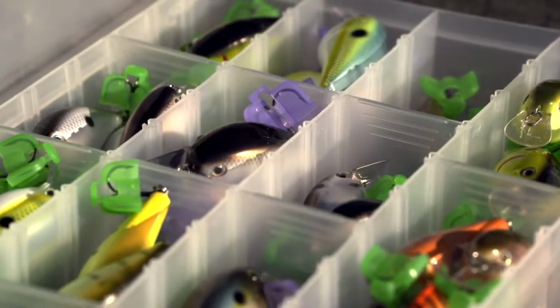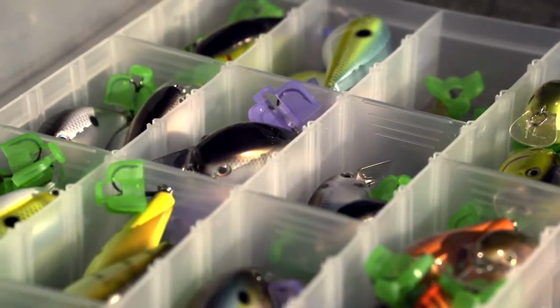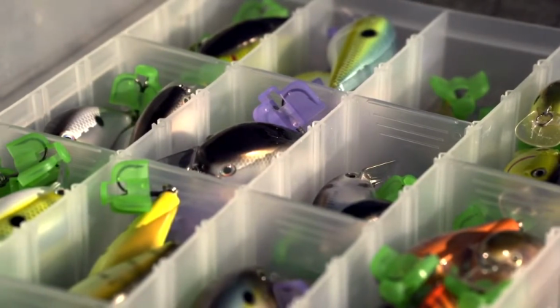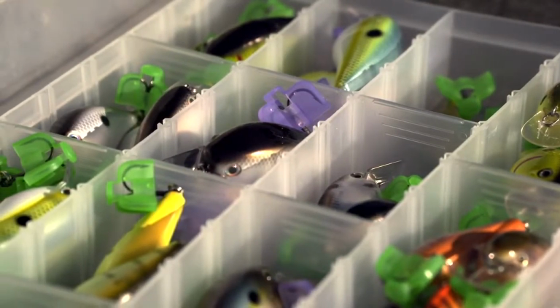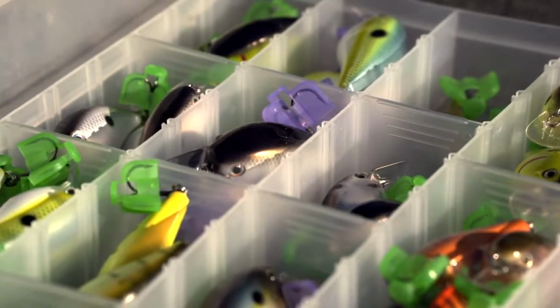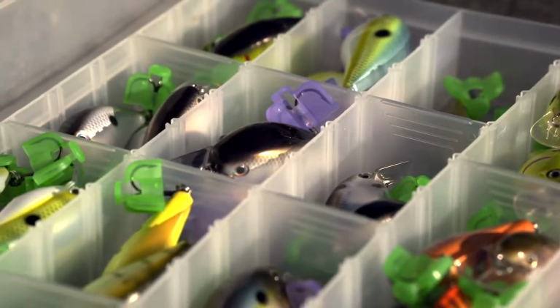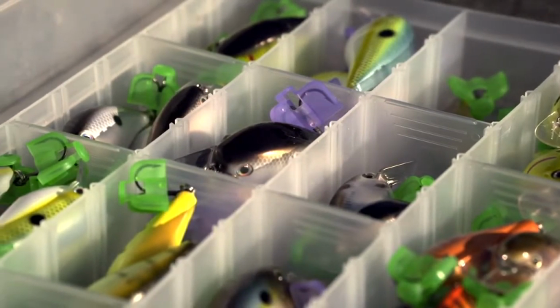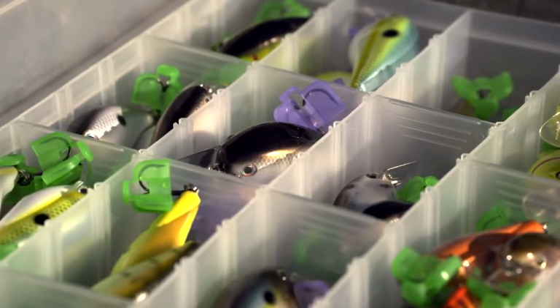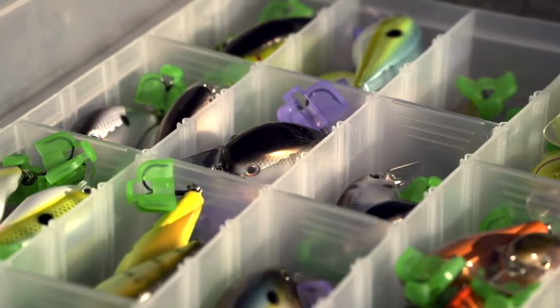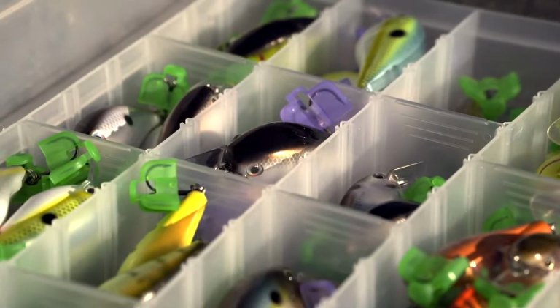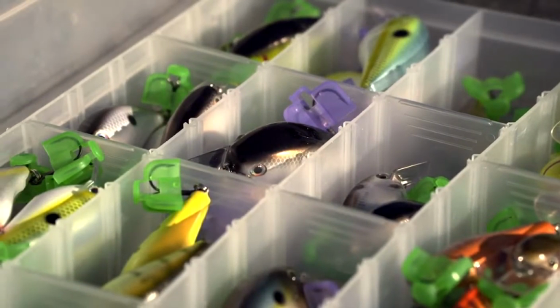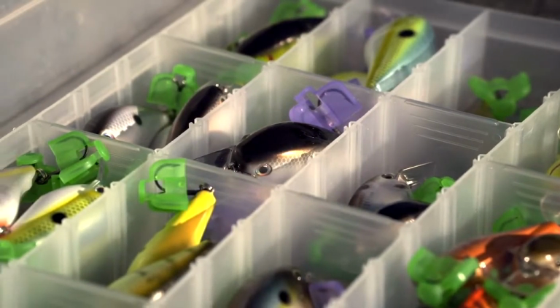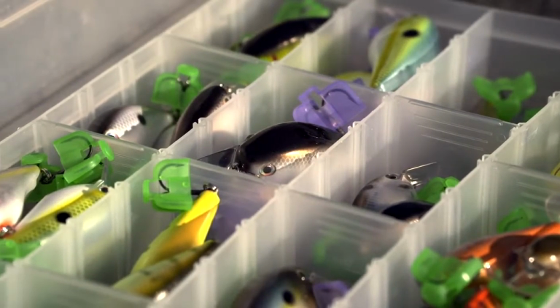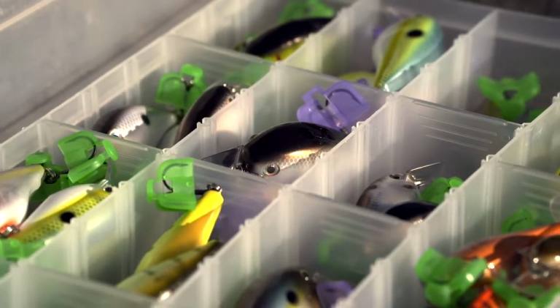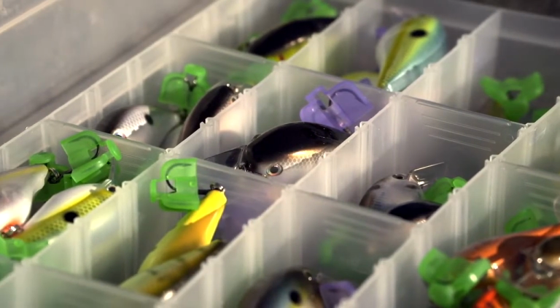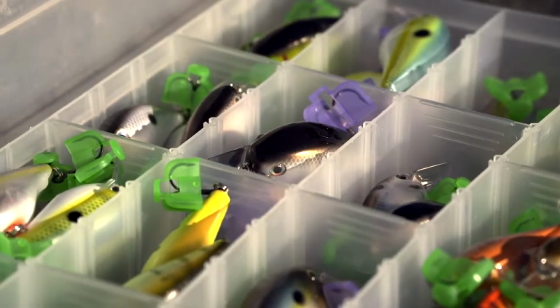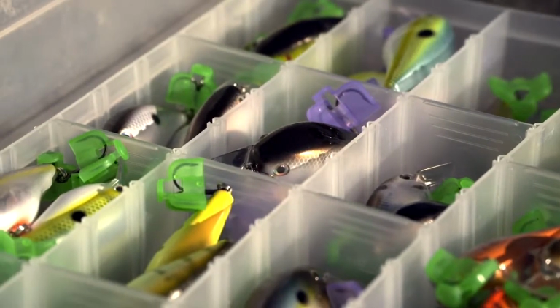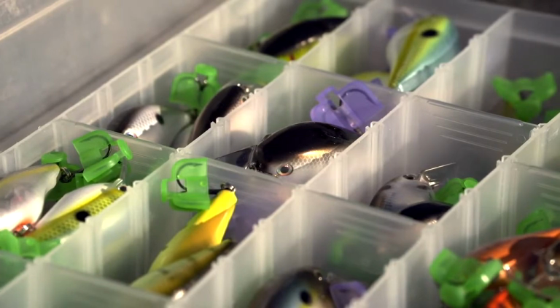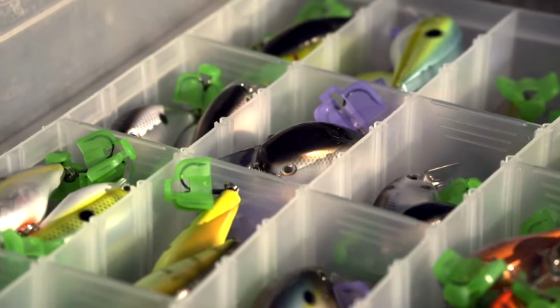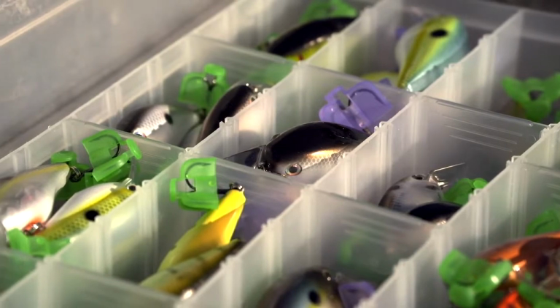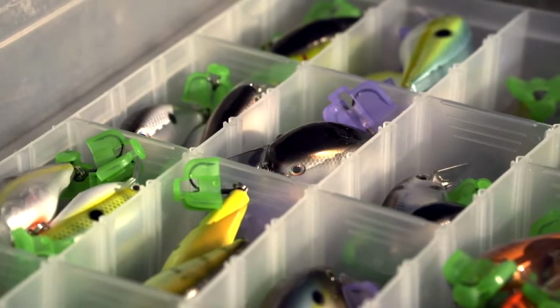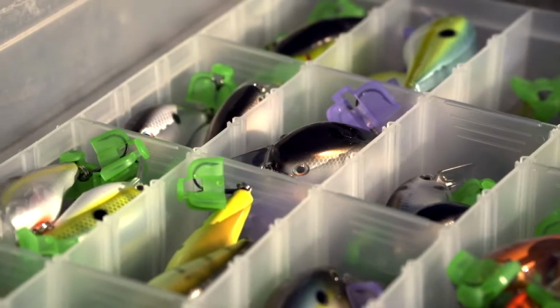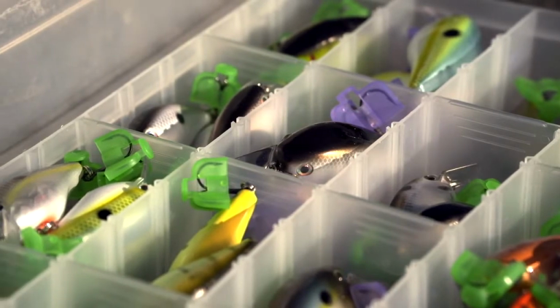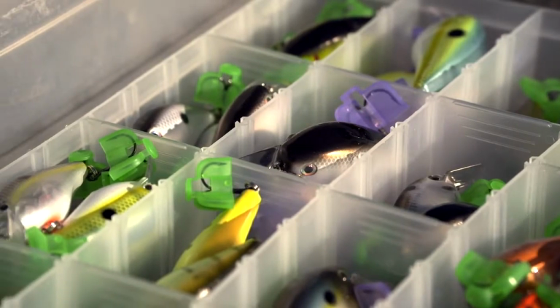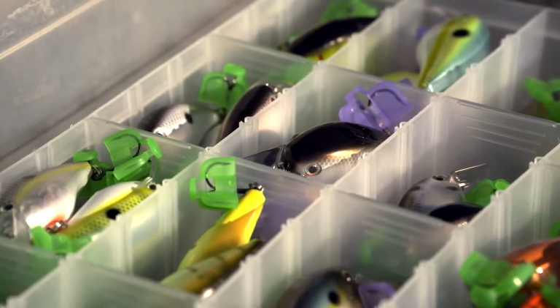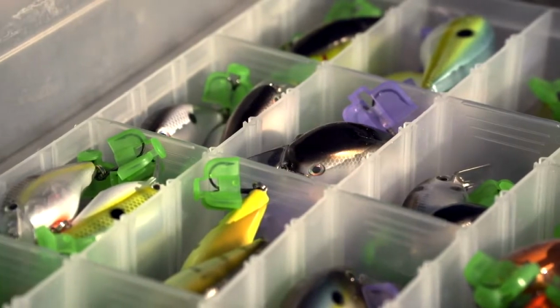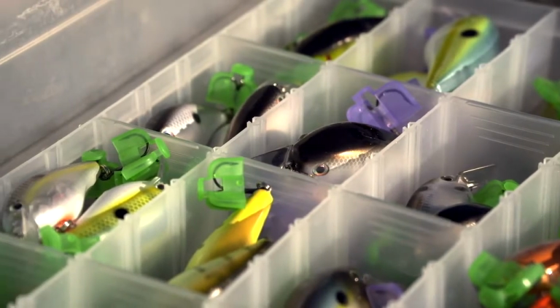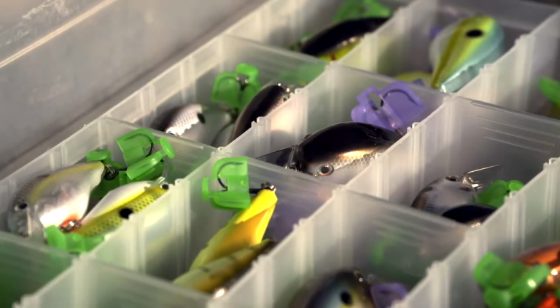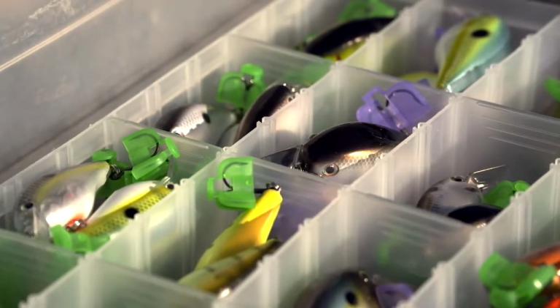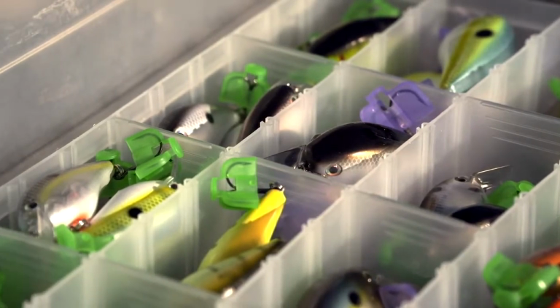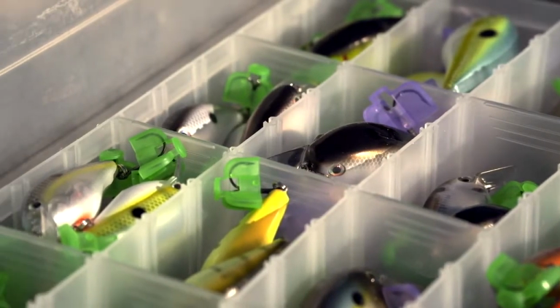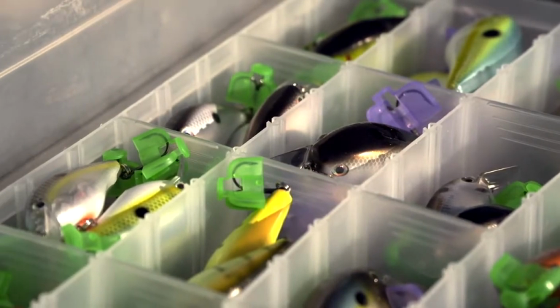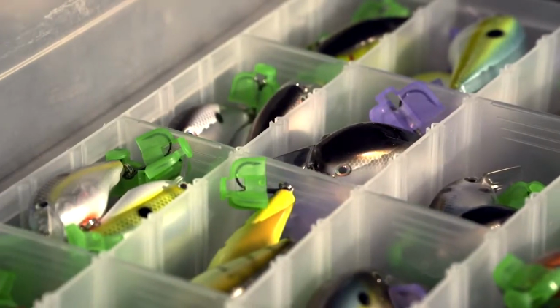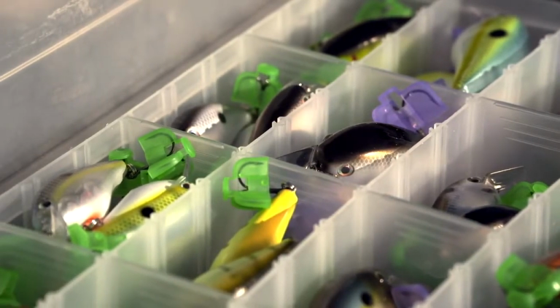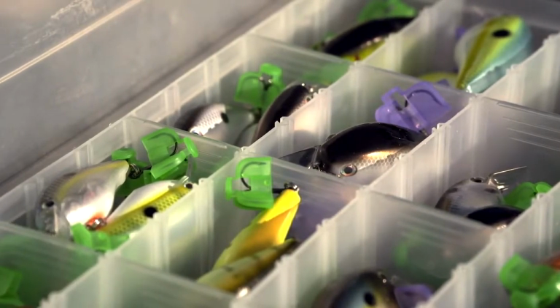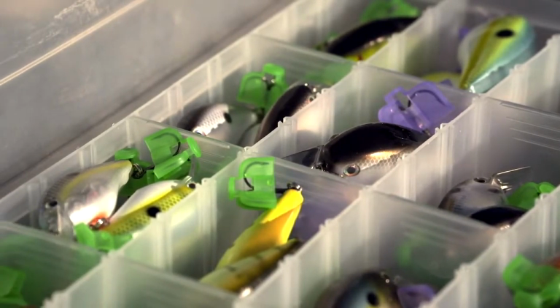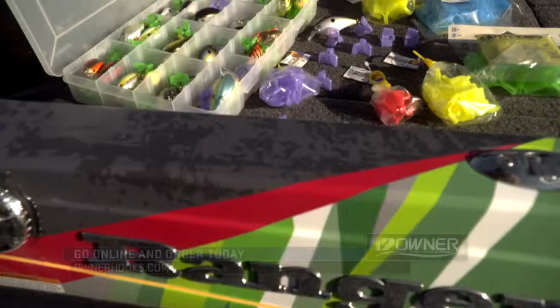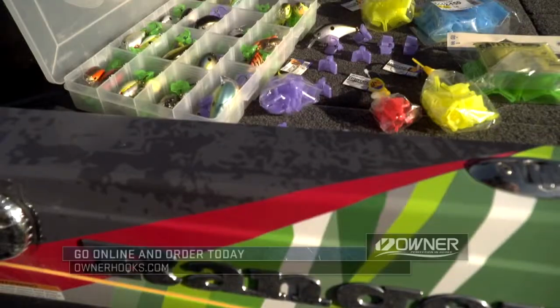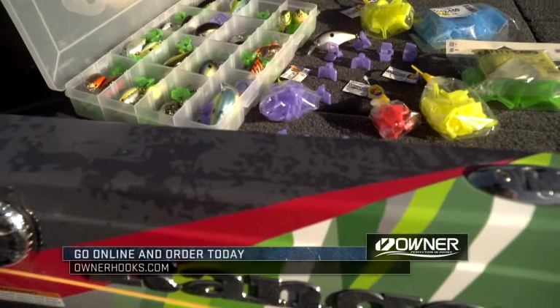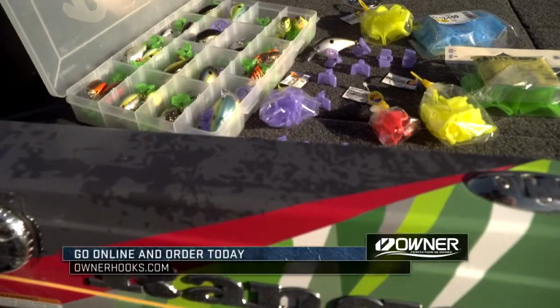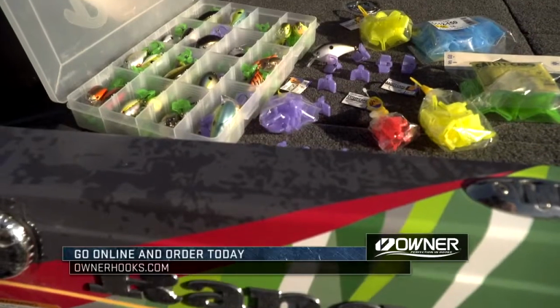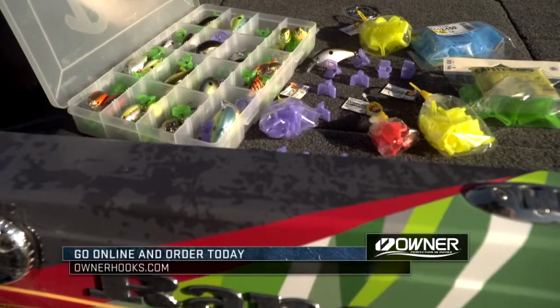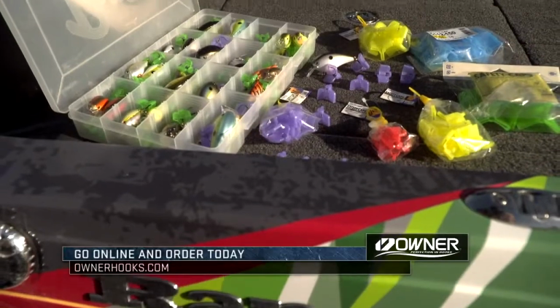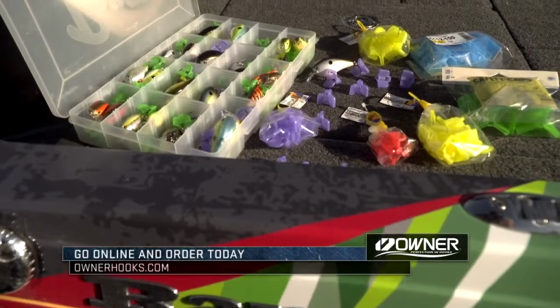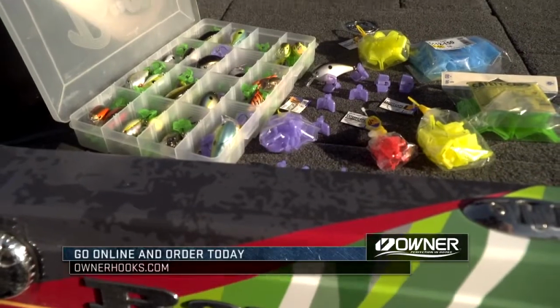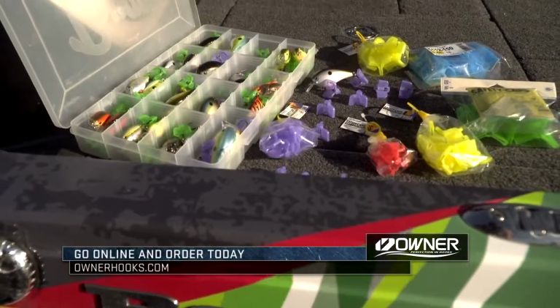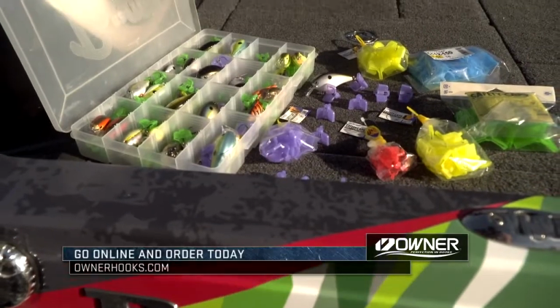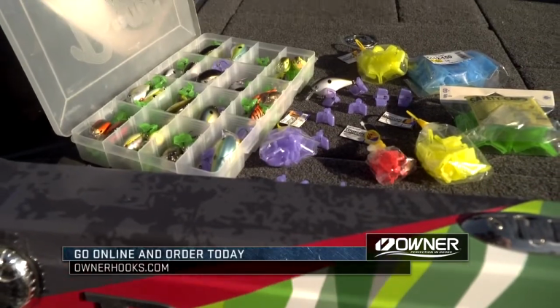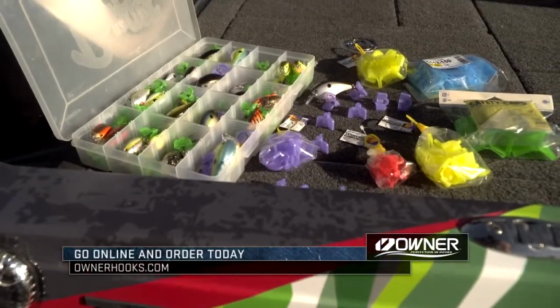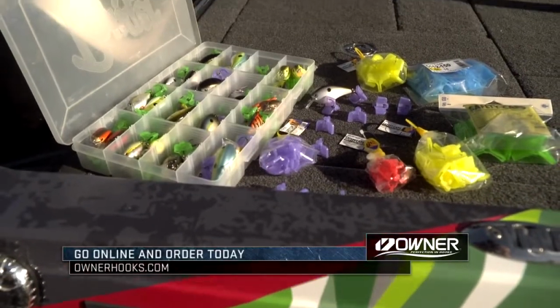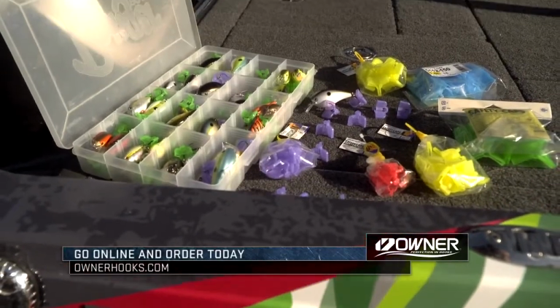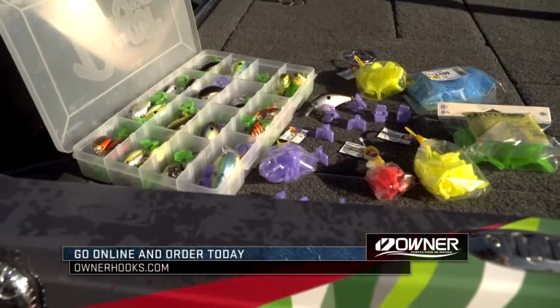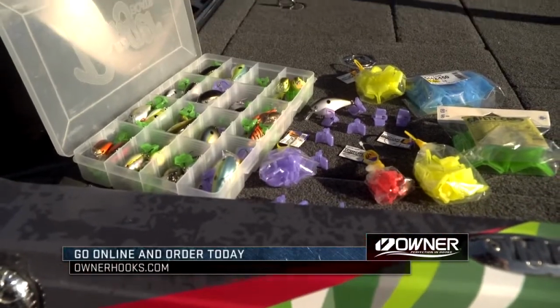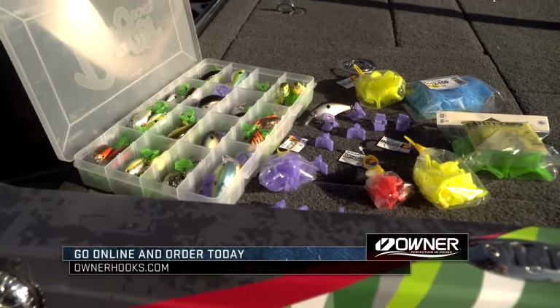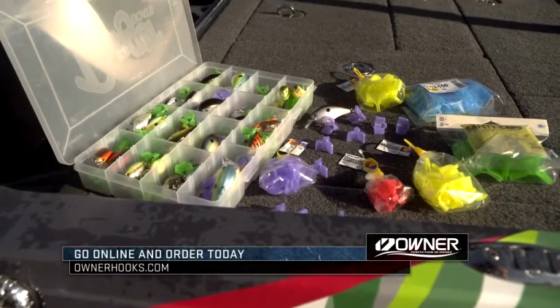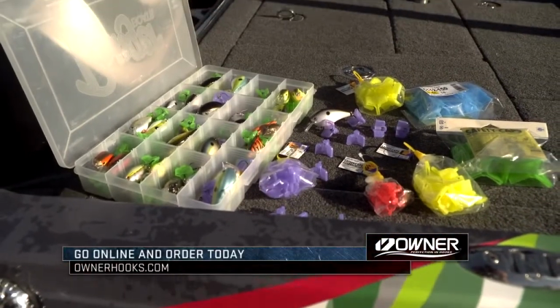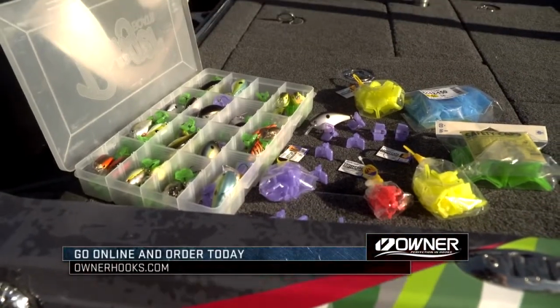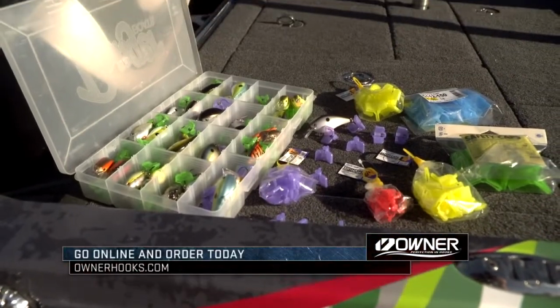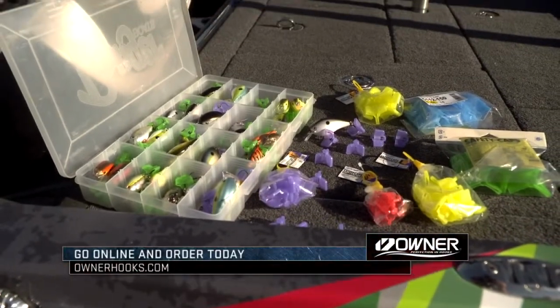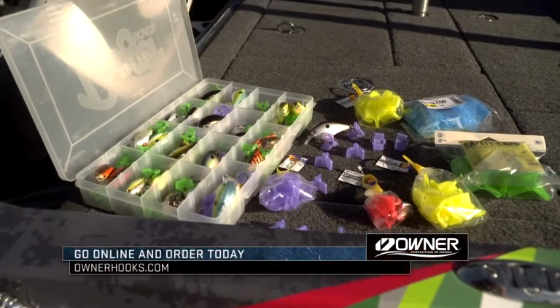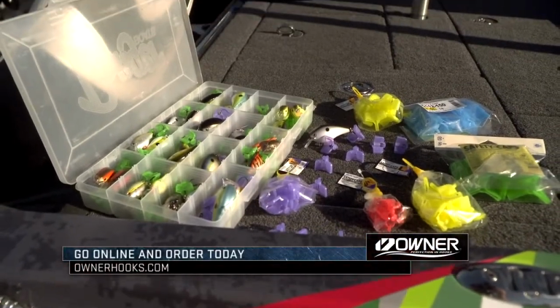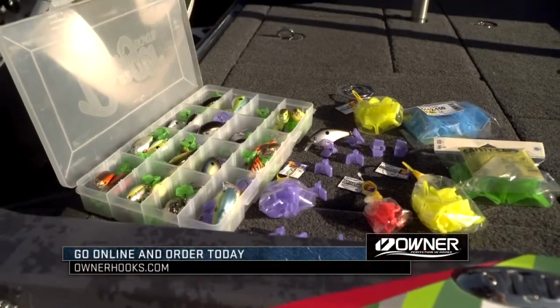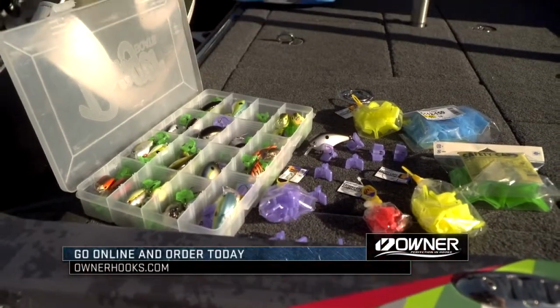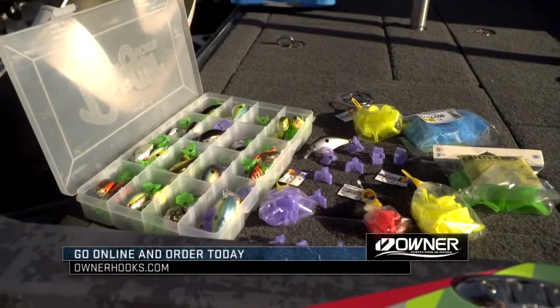I can't stand when I pull one bait out and have 20 that come out with it. Owner safety caps — it's a great way for organization, also for safety.